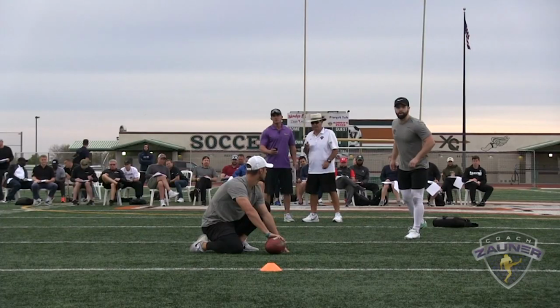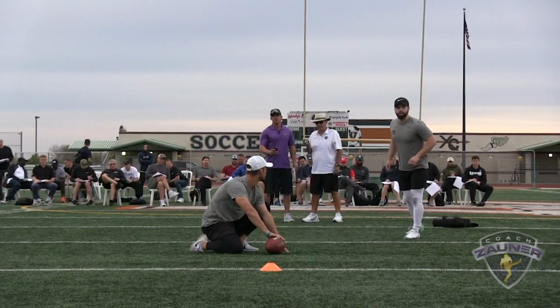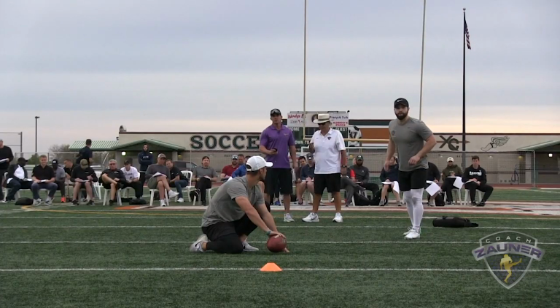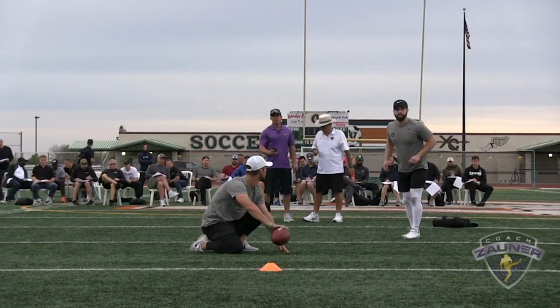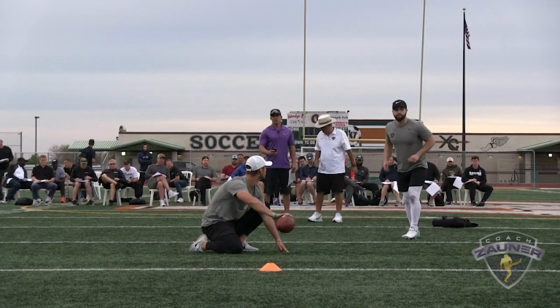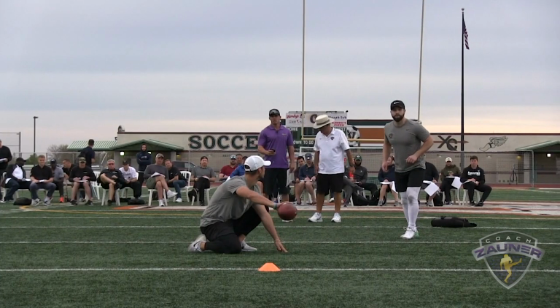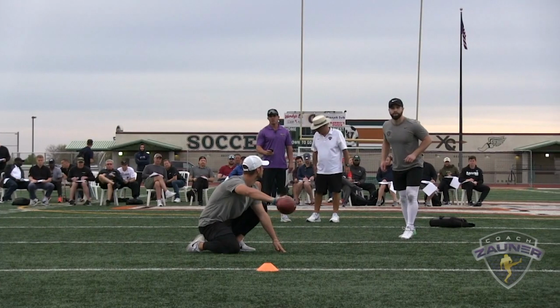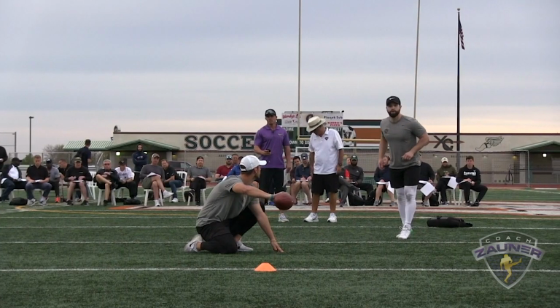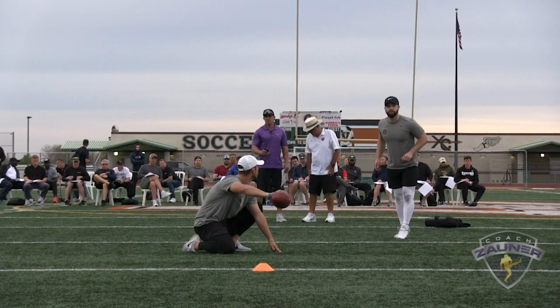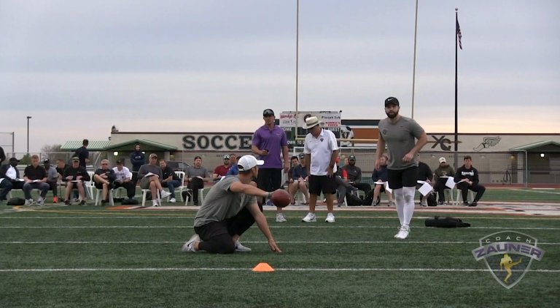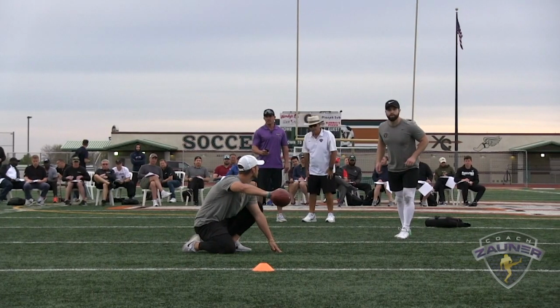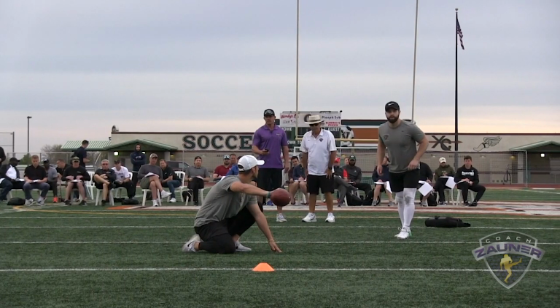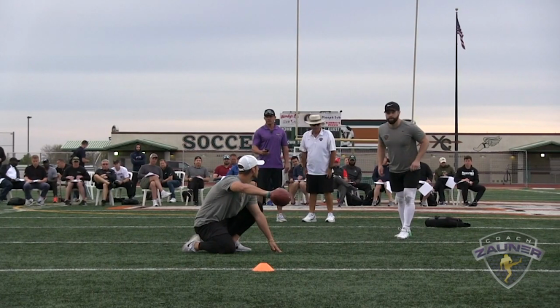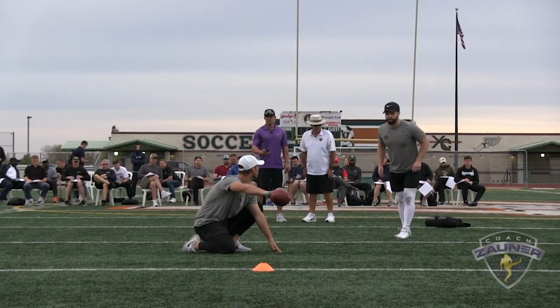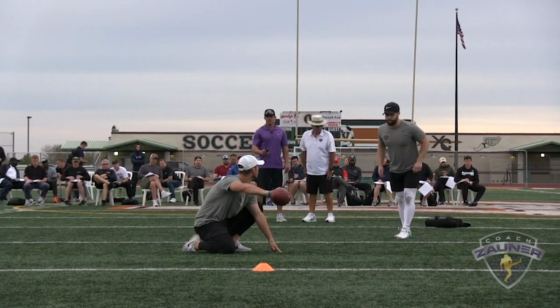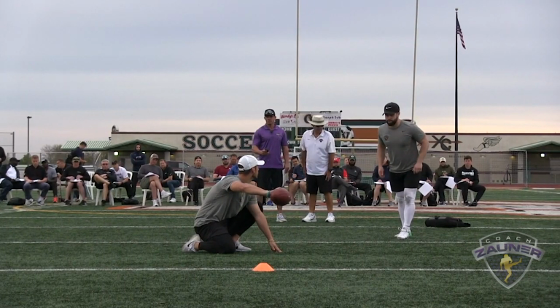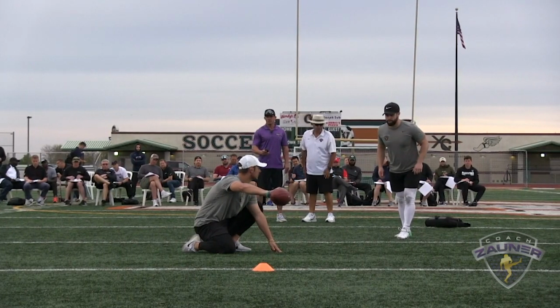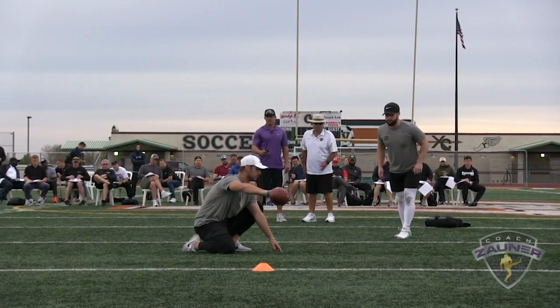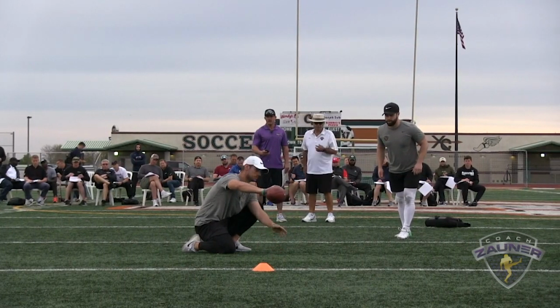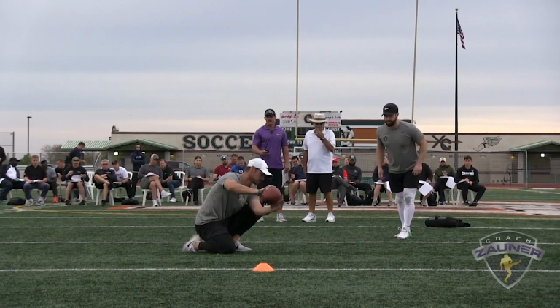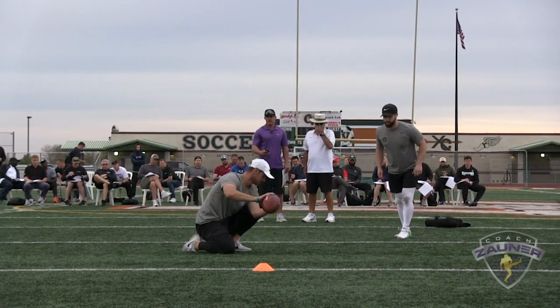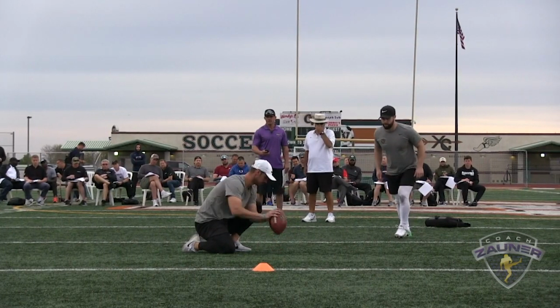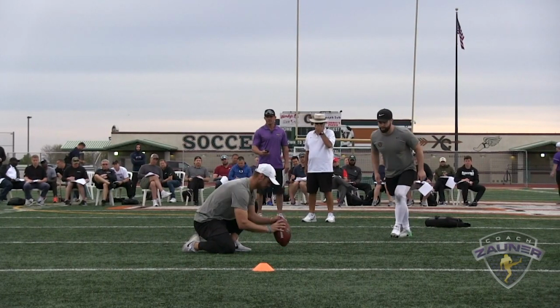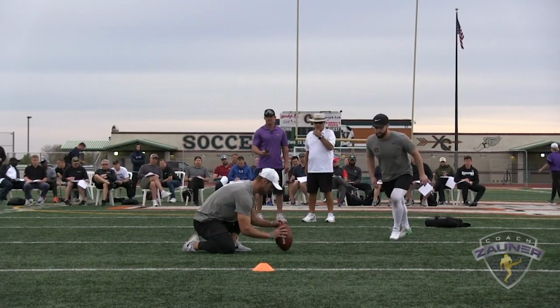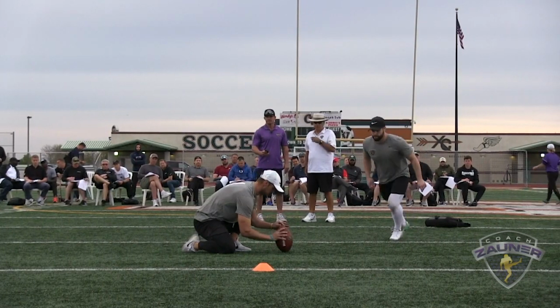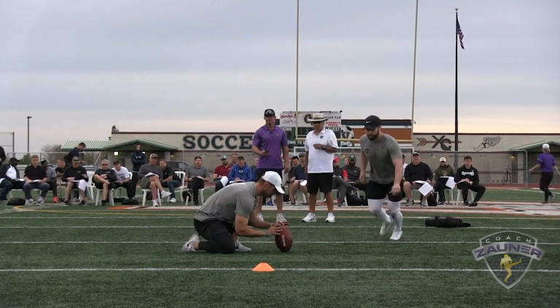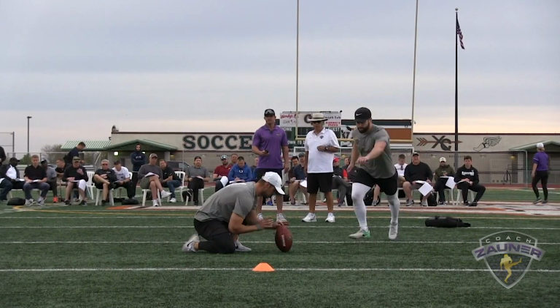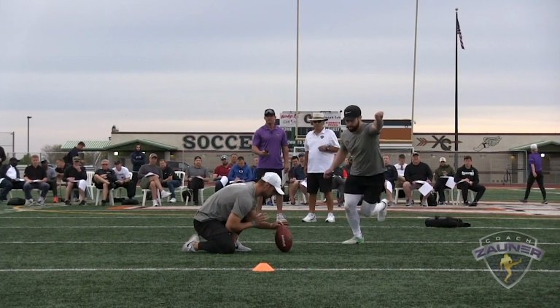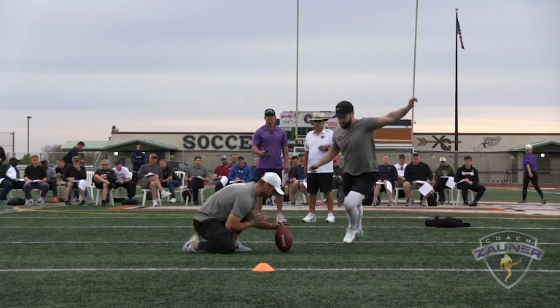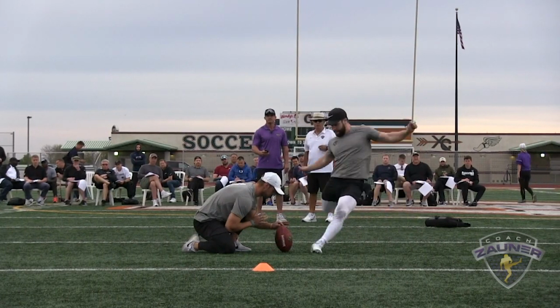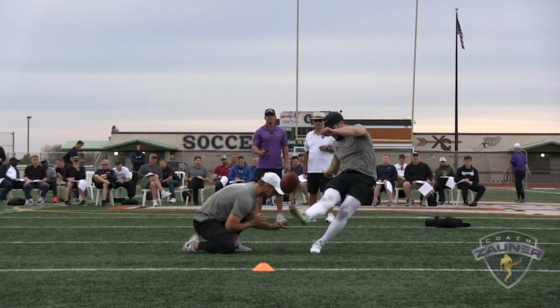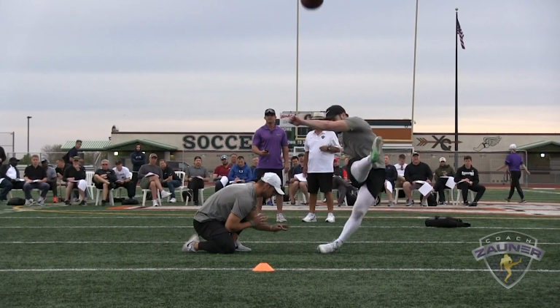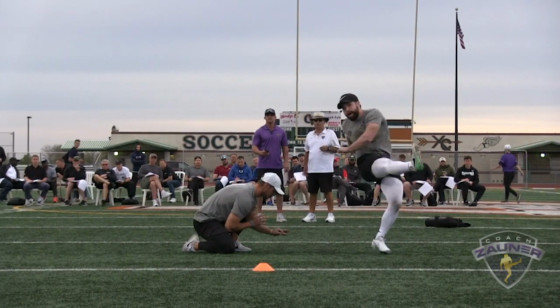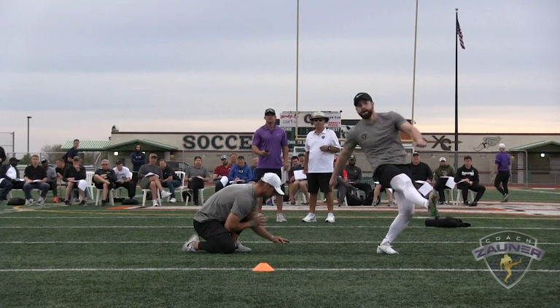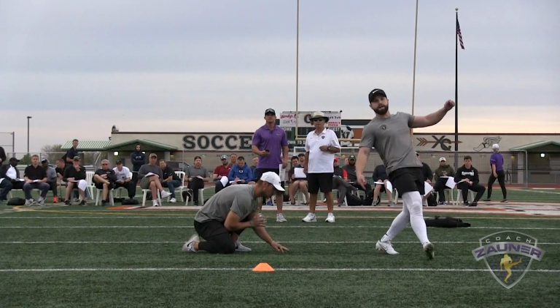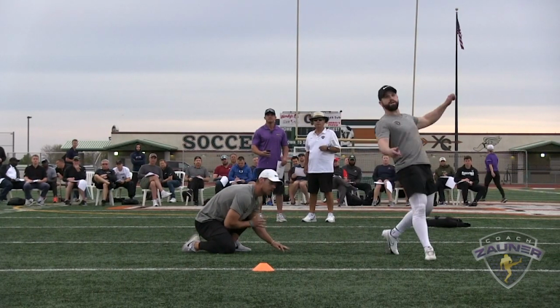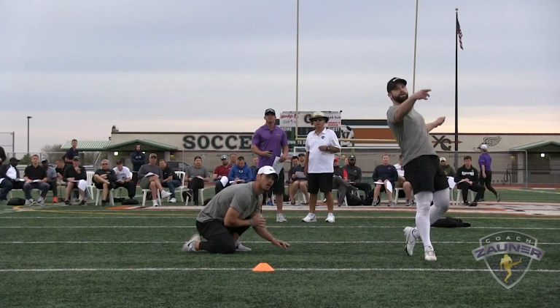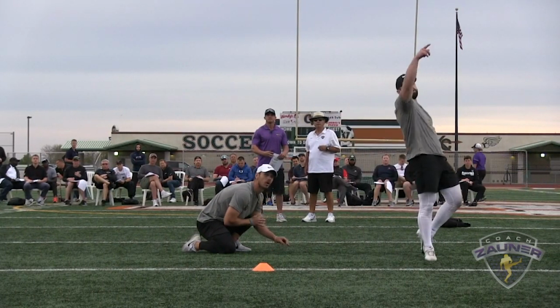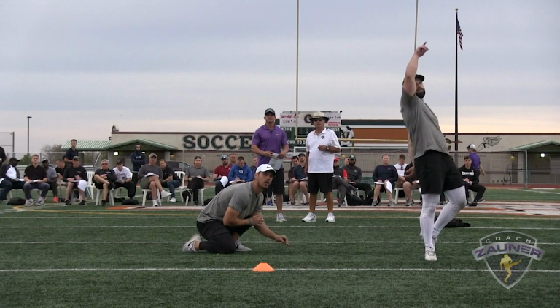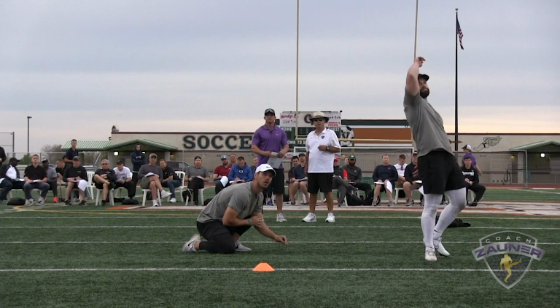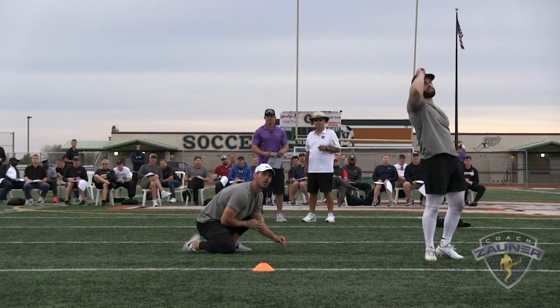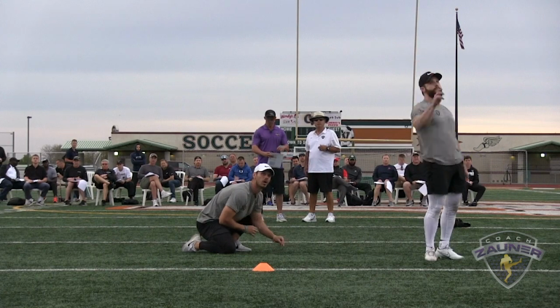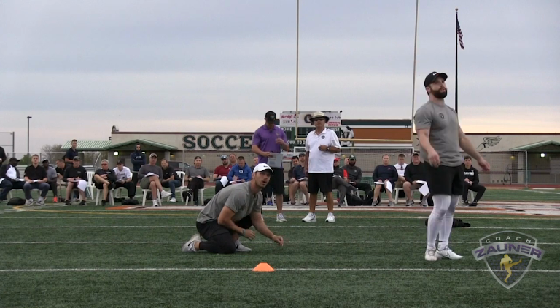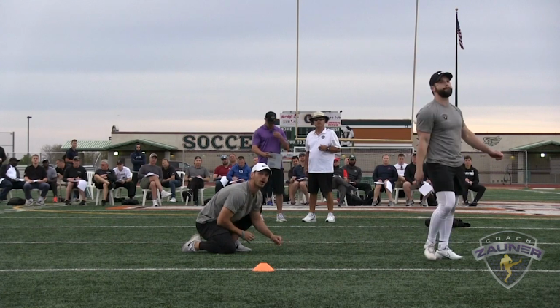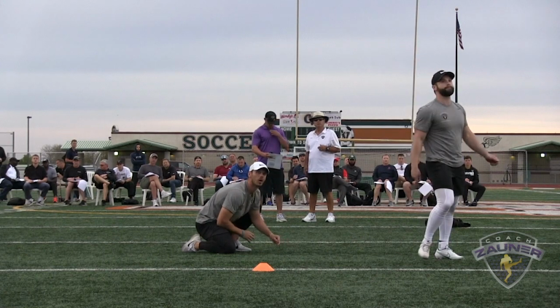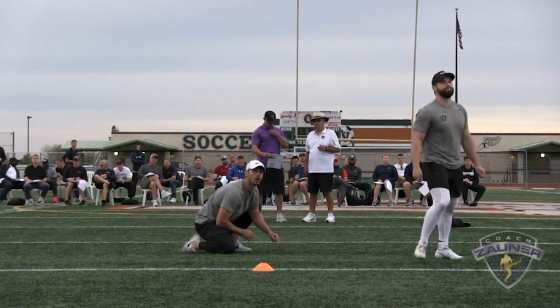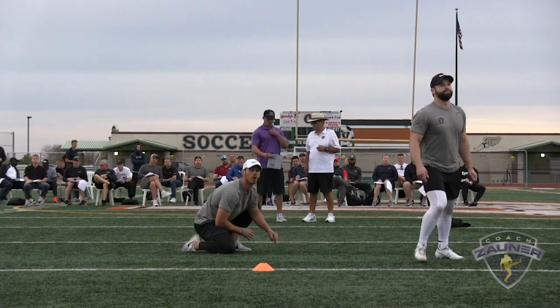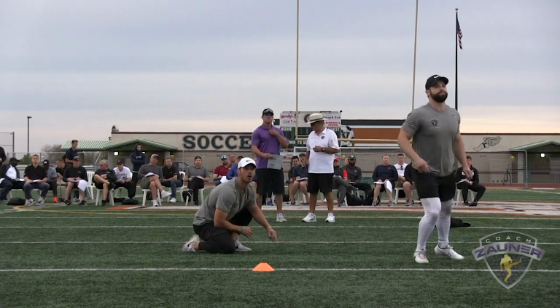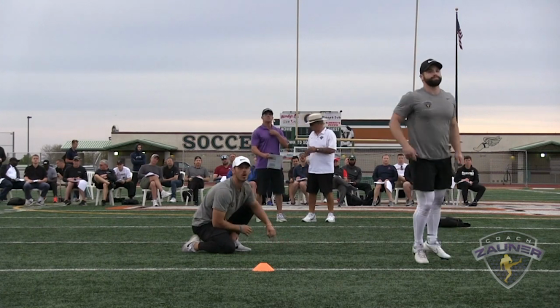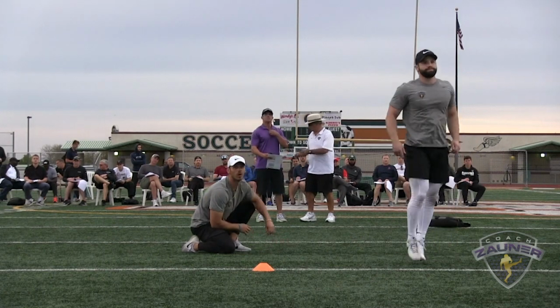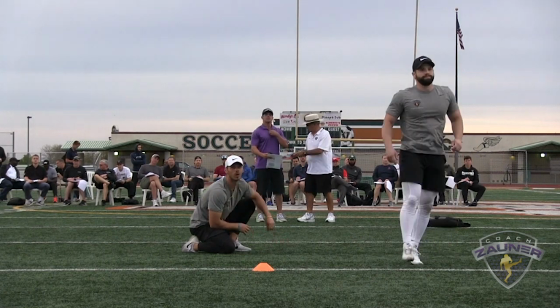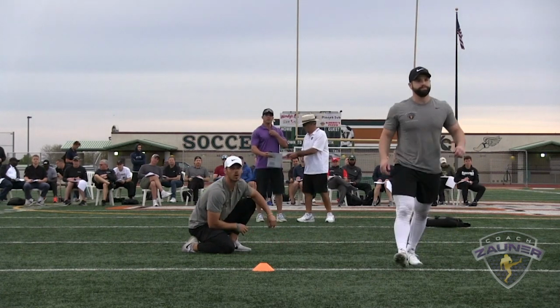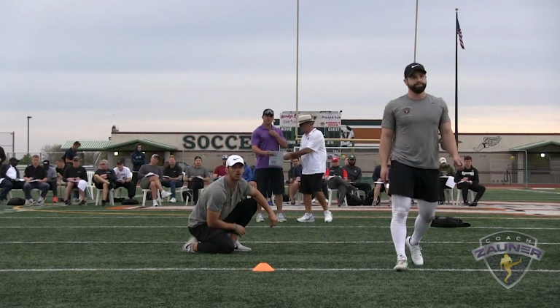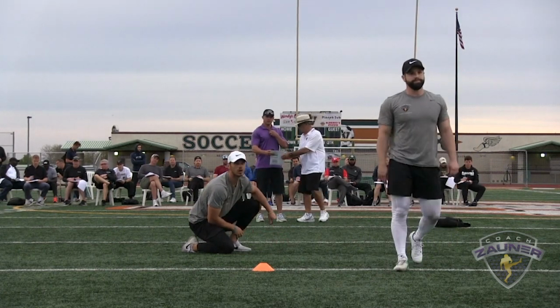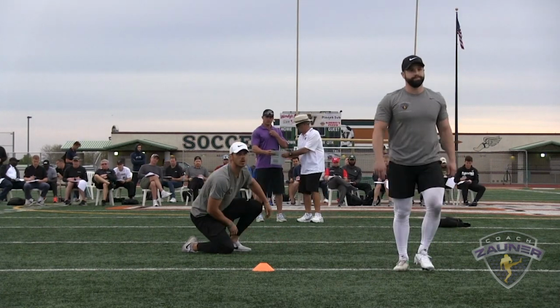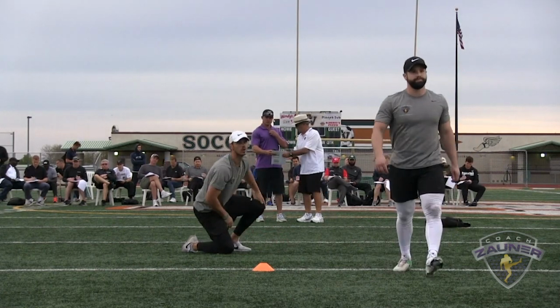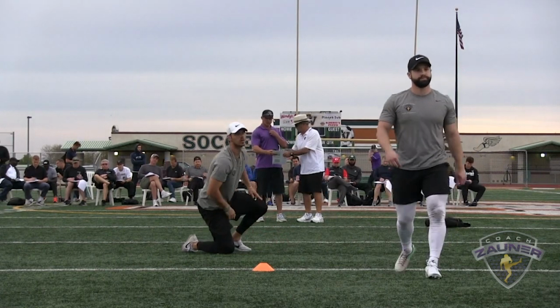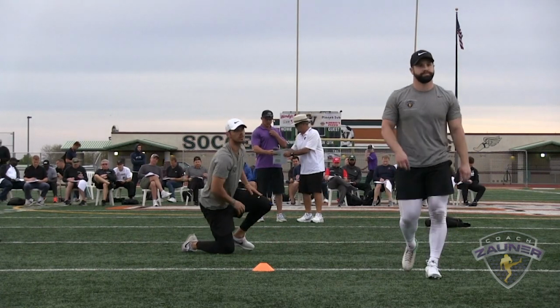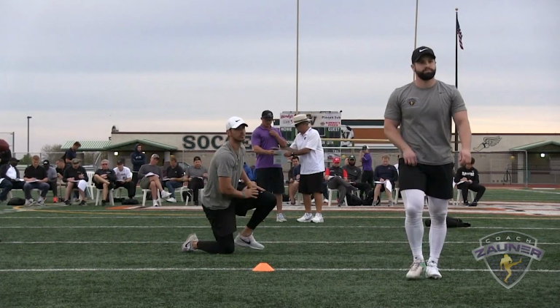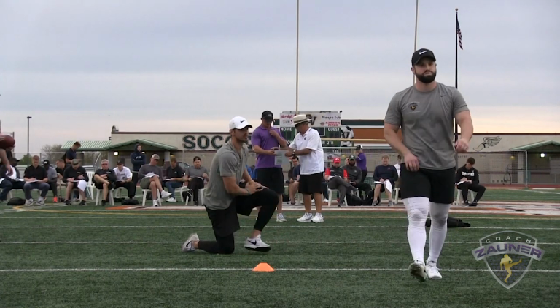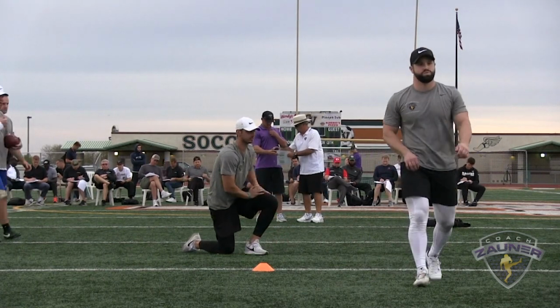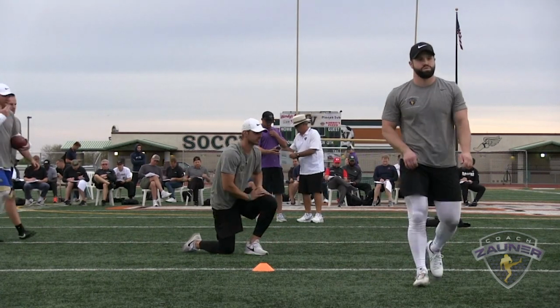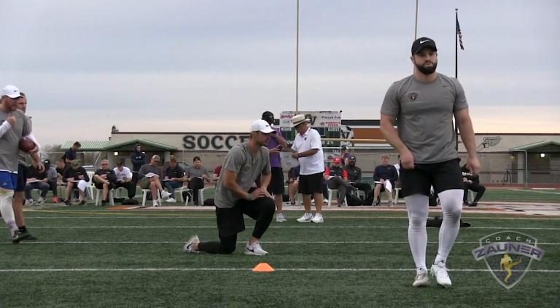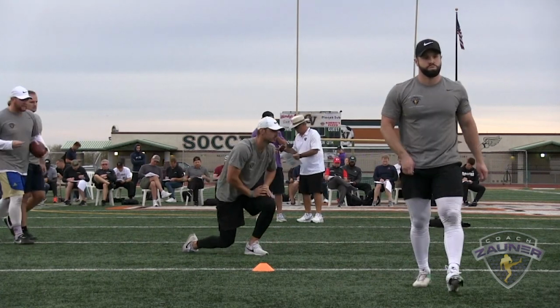Number two, 38 yard field goal, right hash. That's good, two to the left.